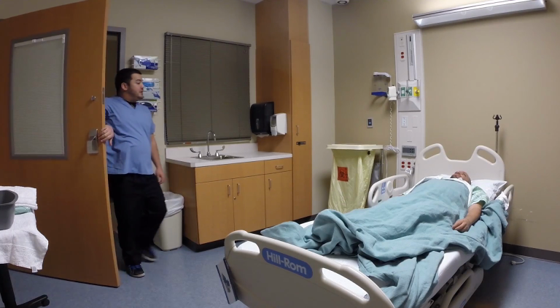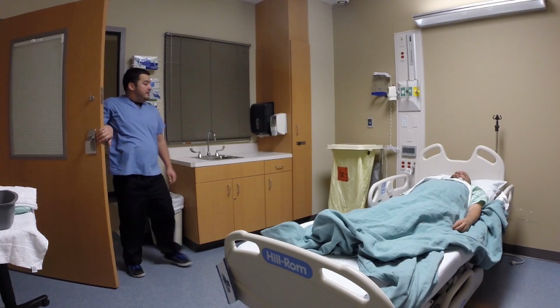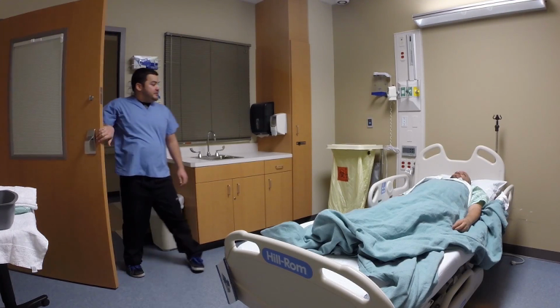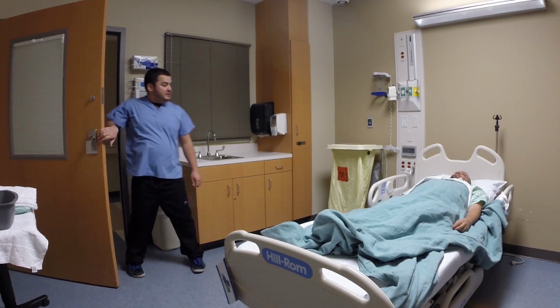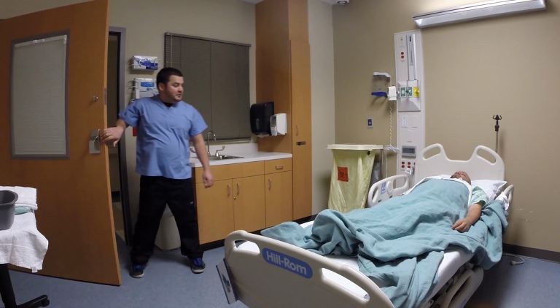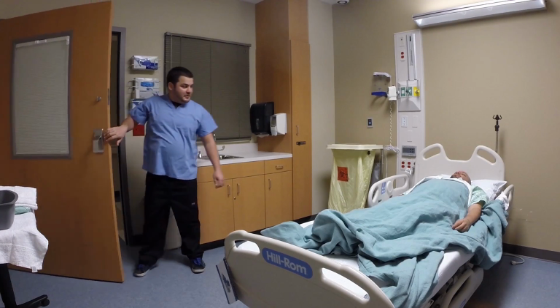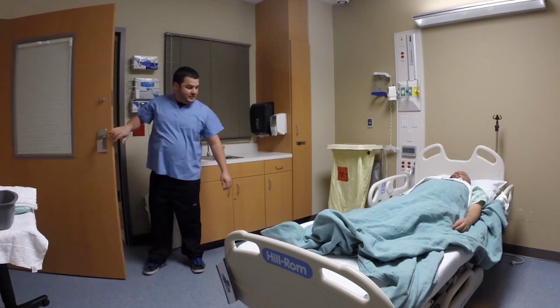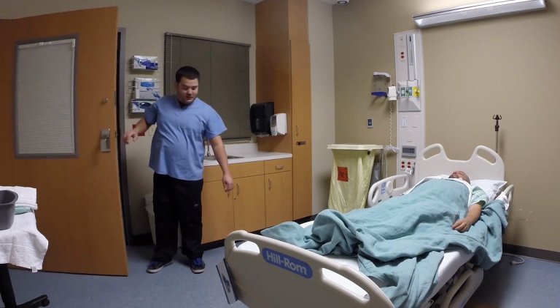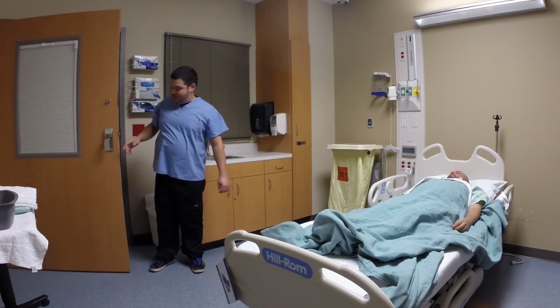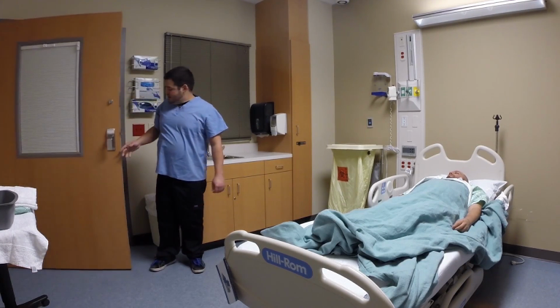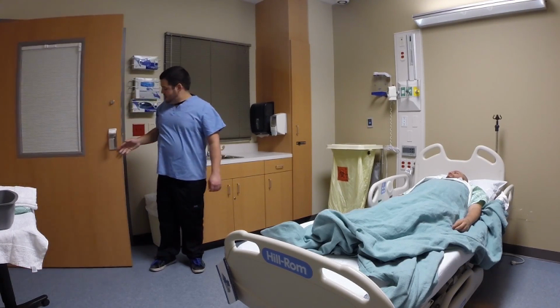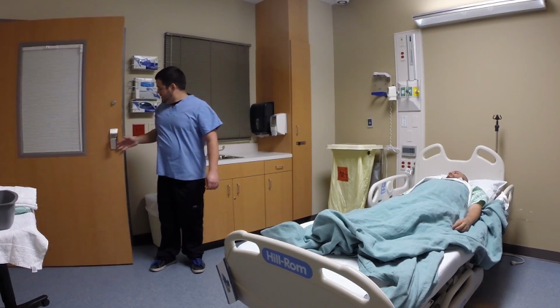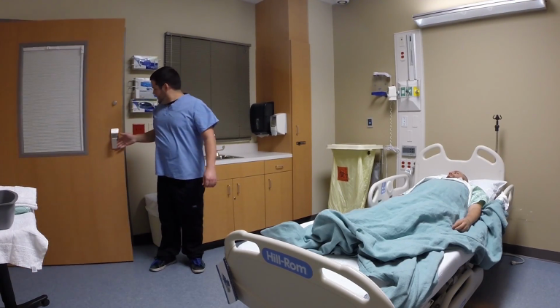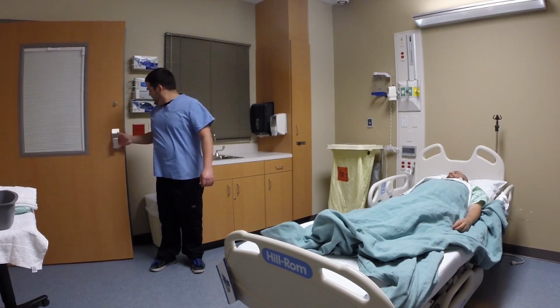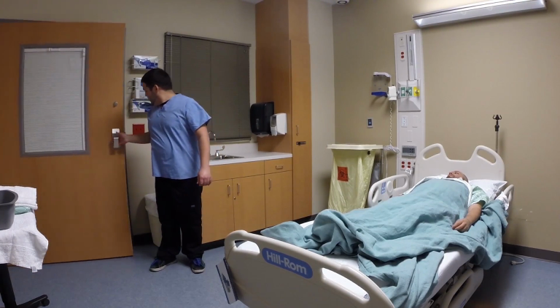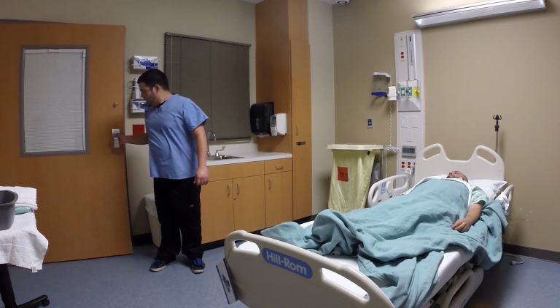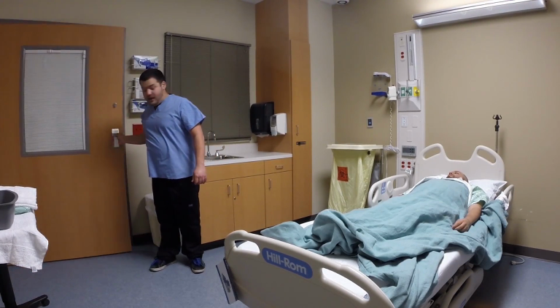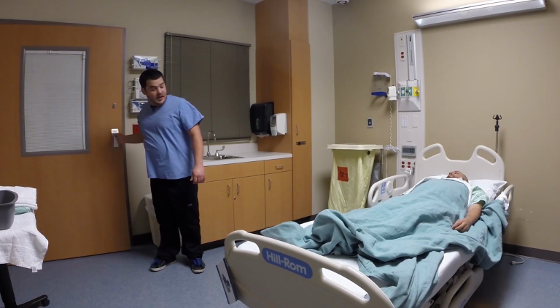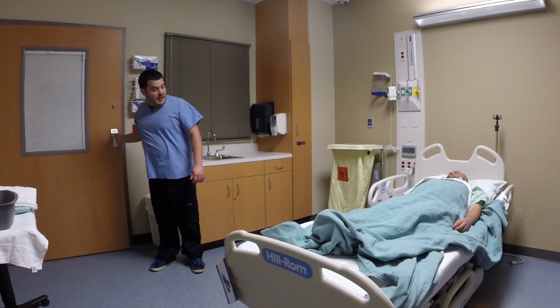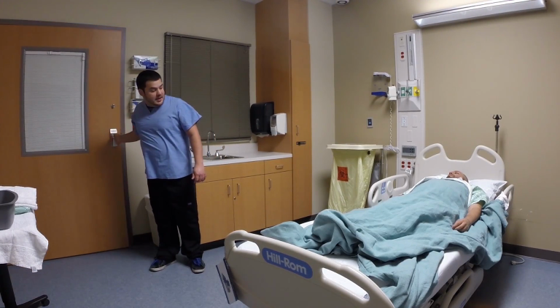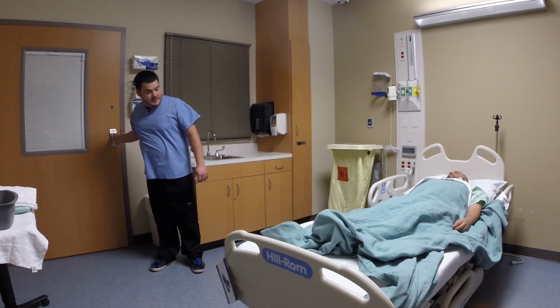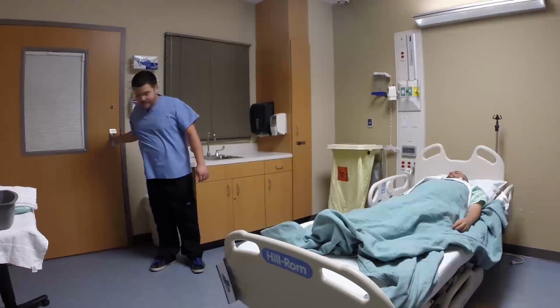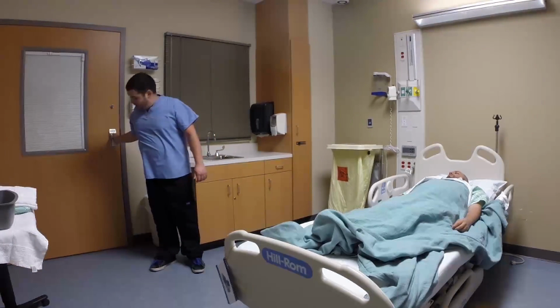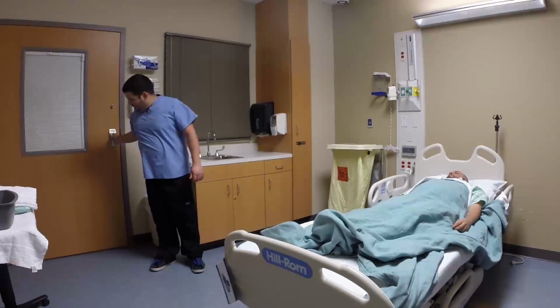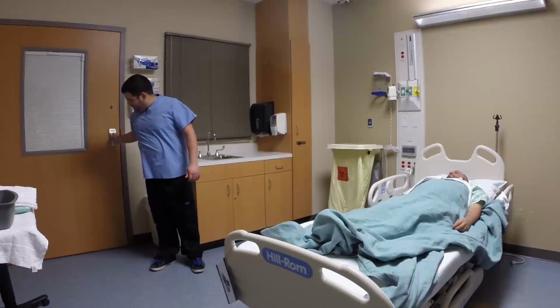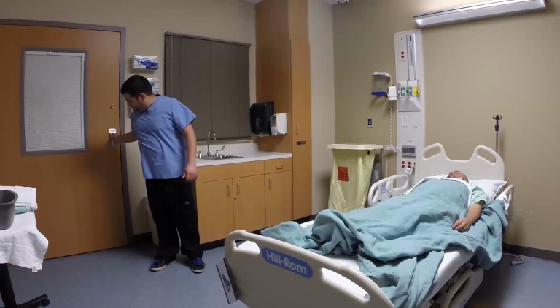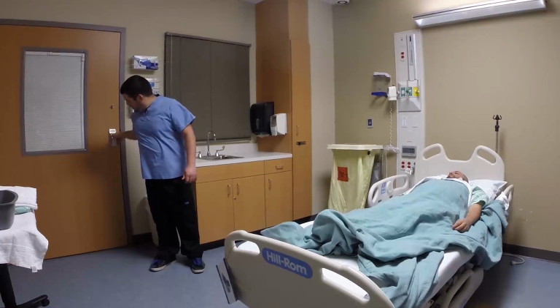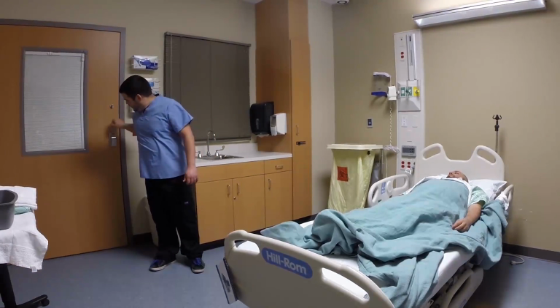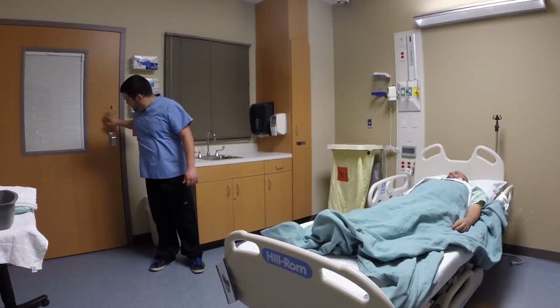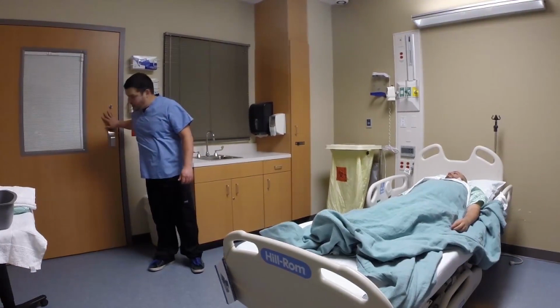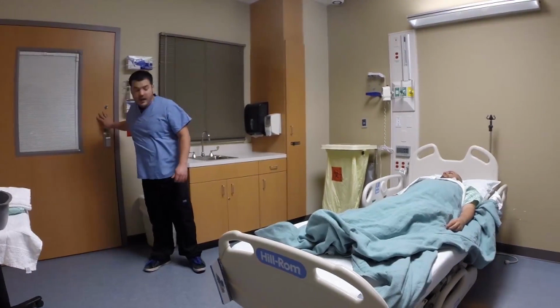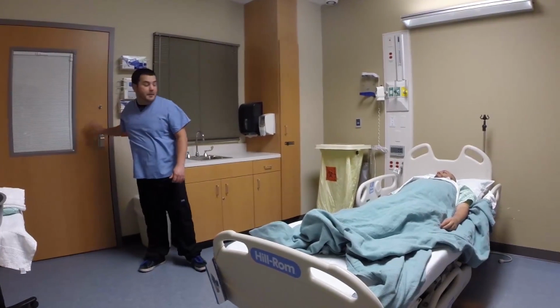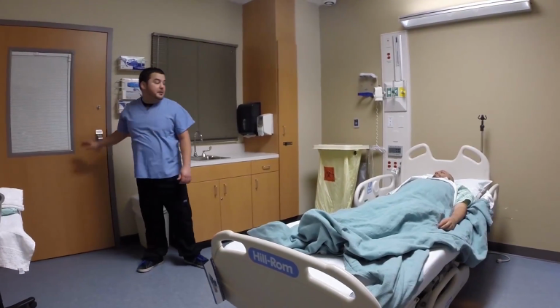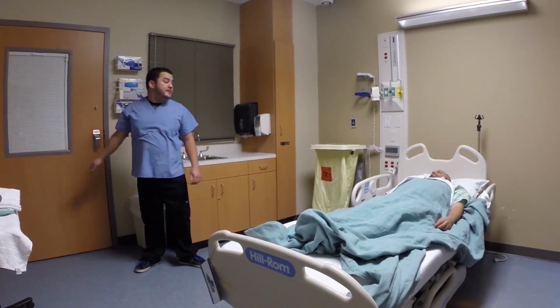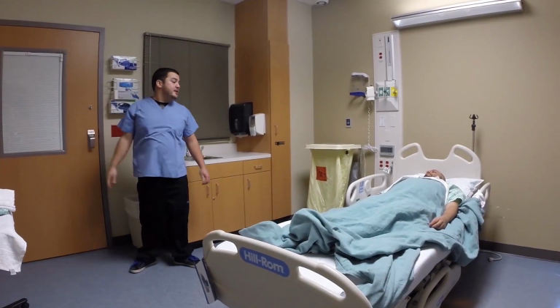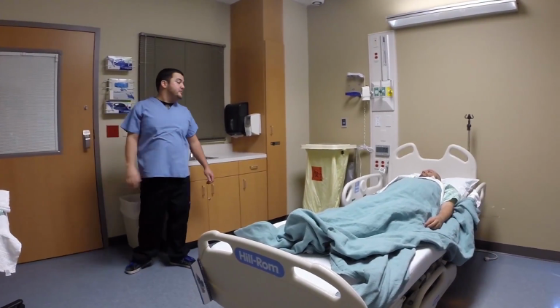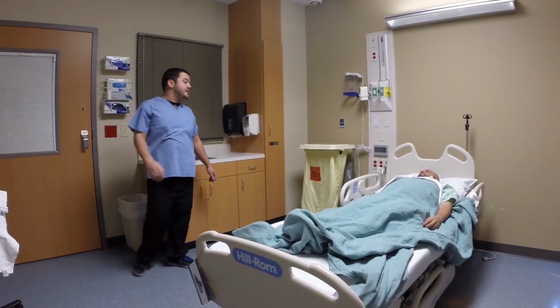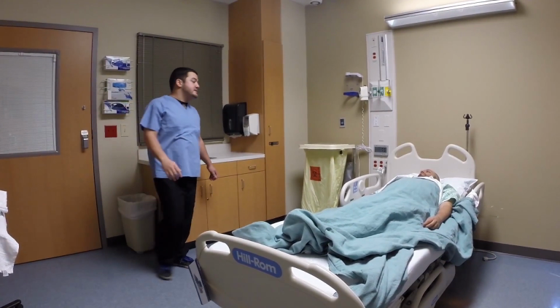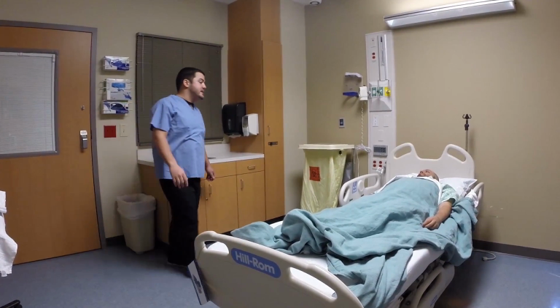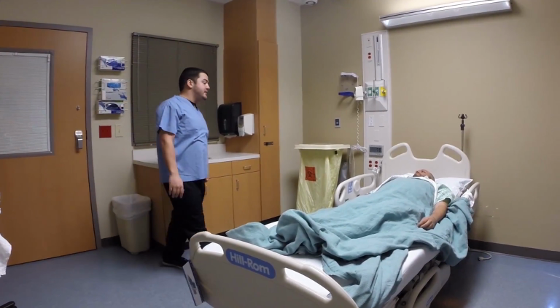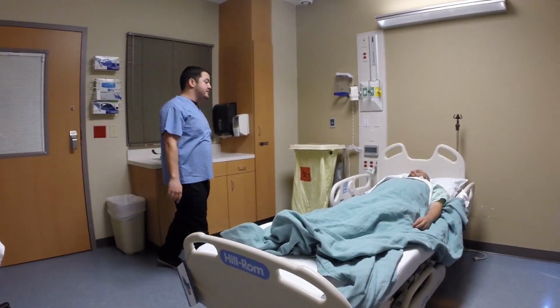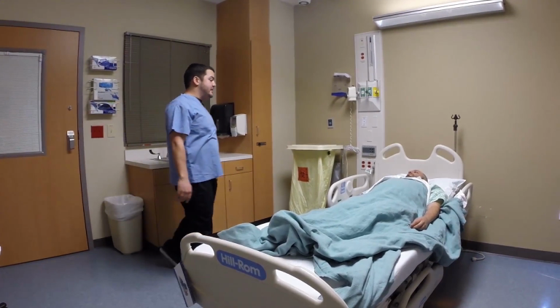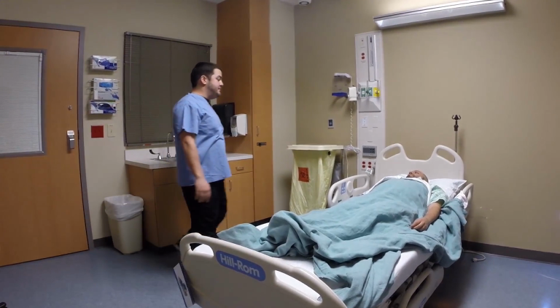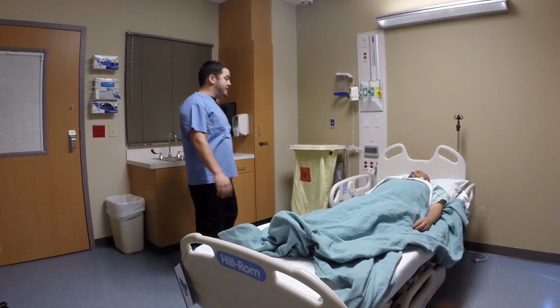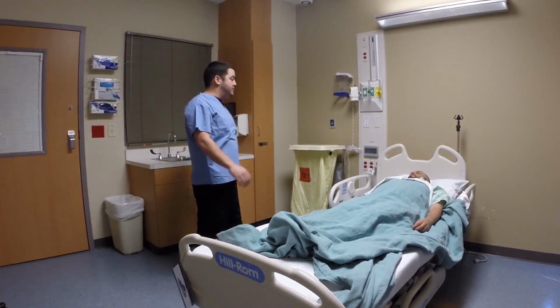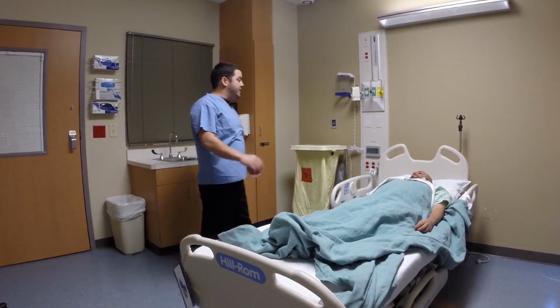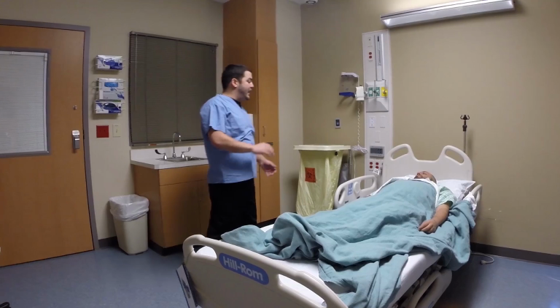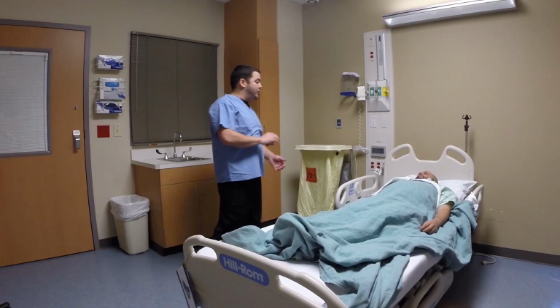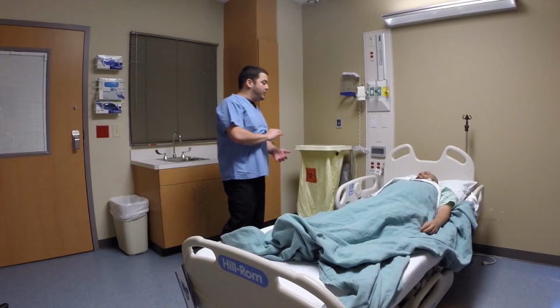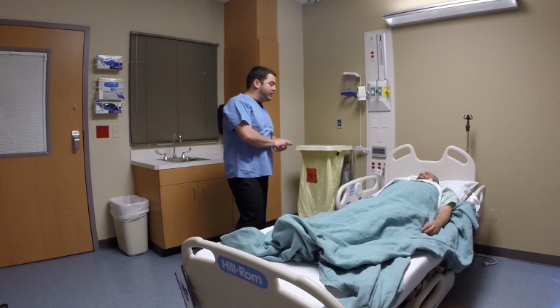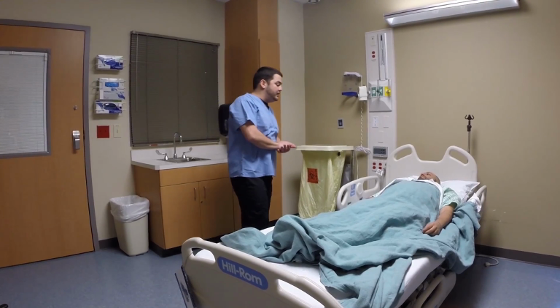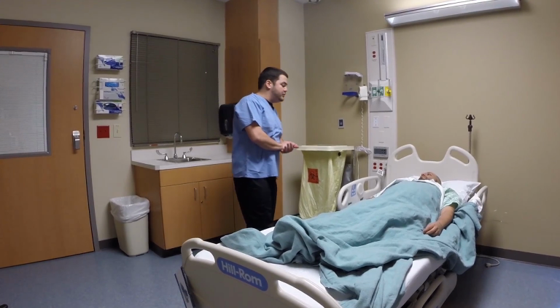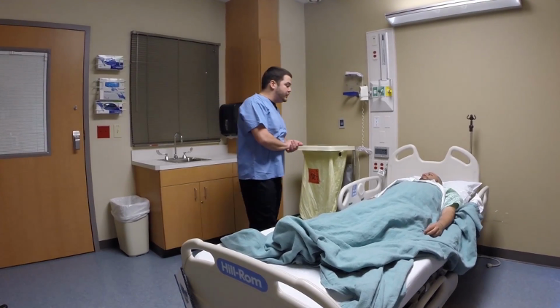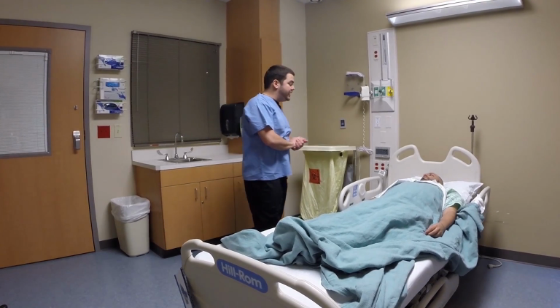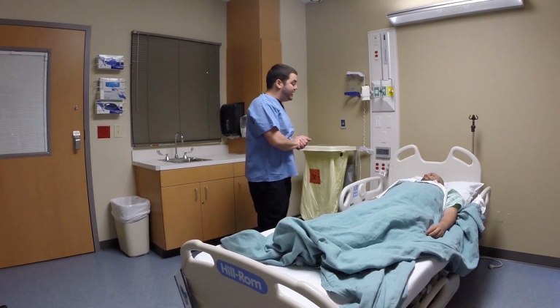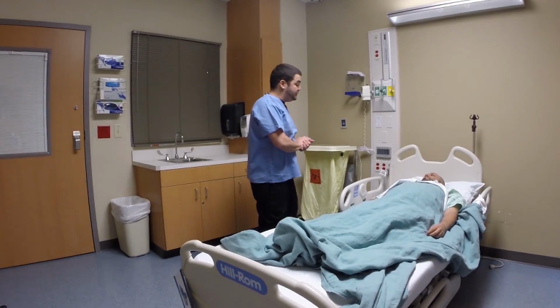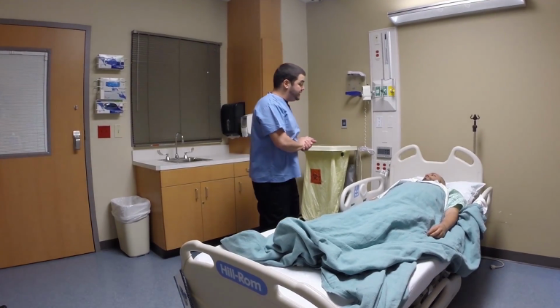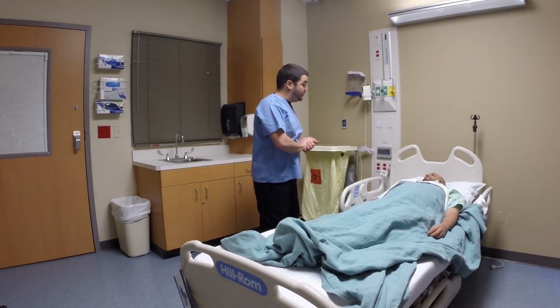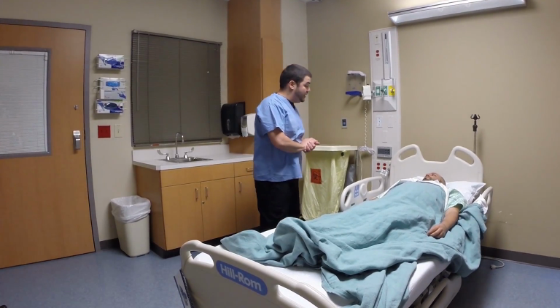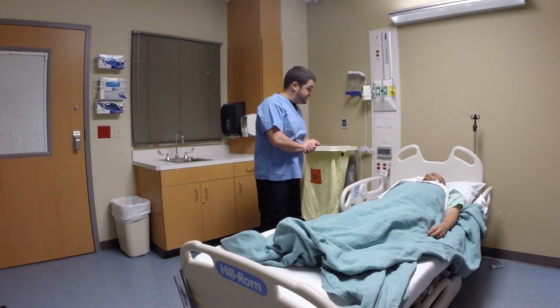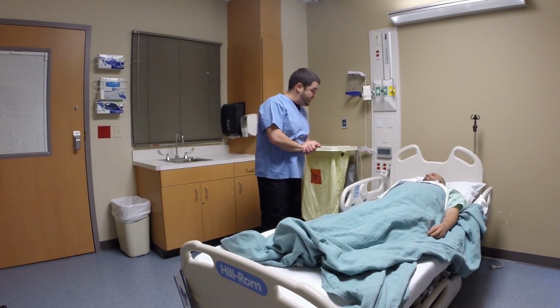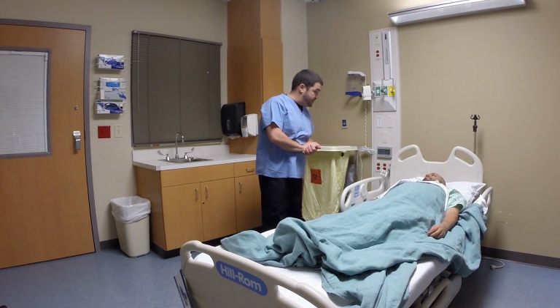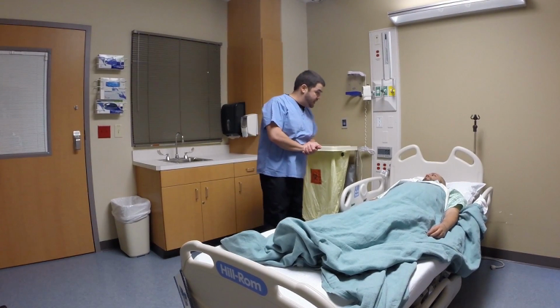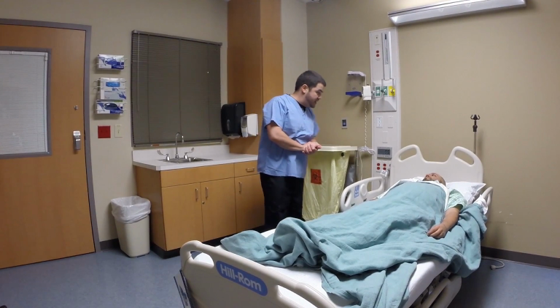Good afternoon, Mr. Smith. Hi, my name is John. I'm going to be your PCA this evening, and right now what we're going to do is we're going to help you to get washed up, okay?